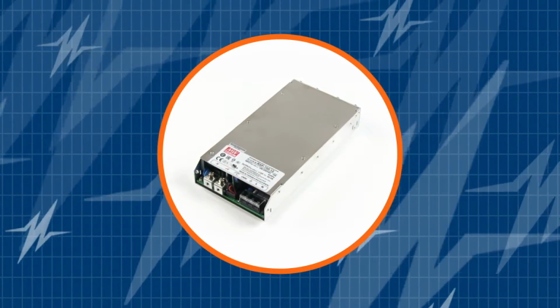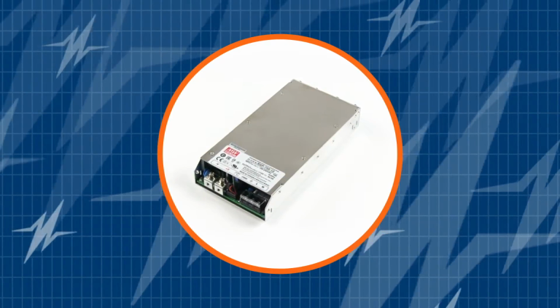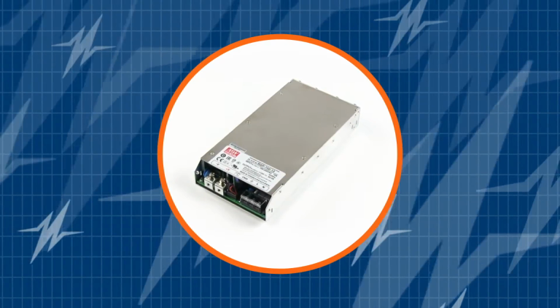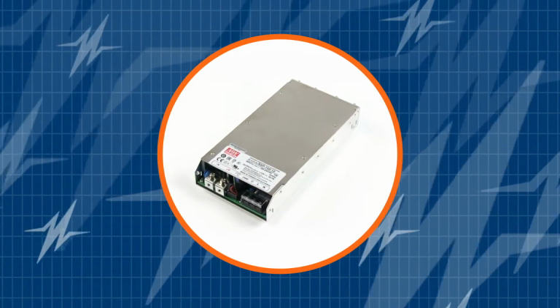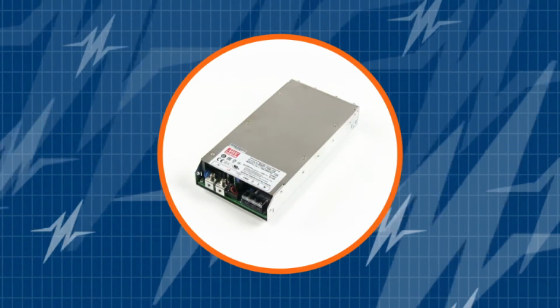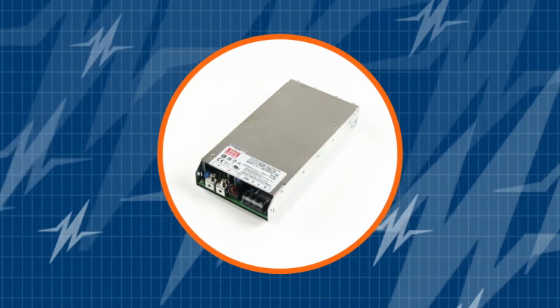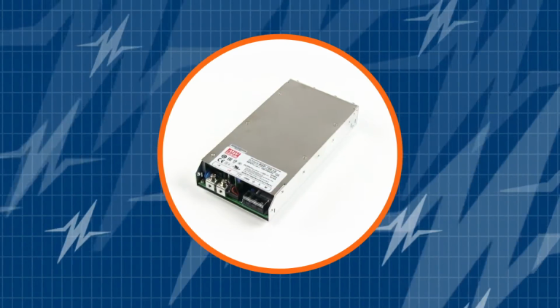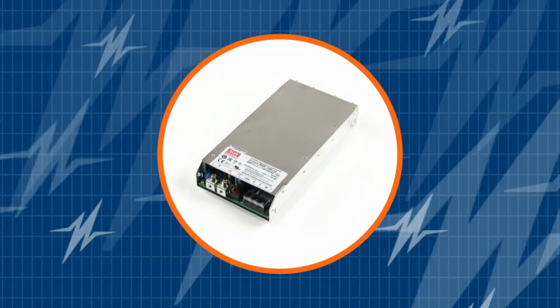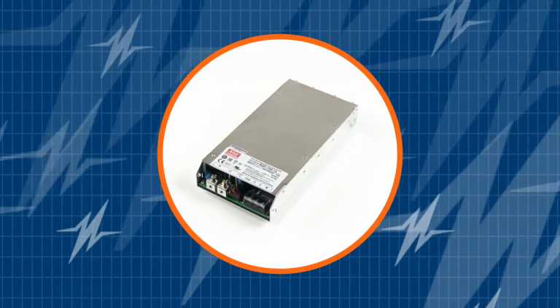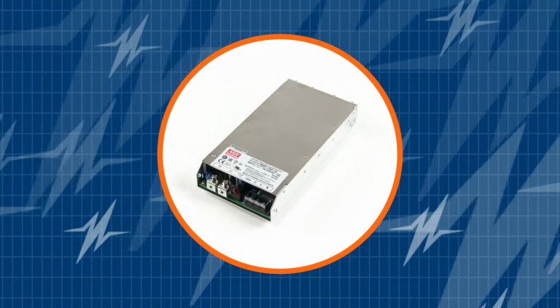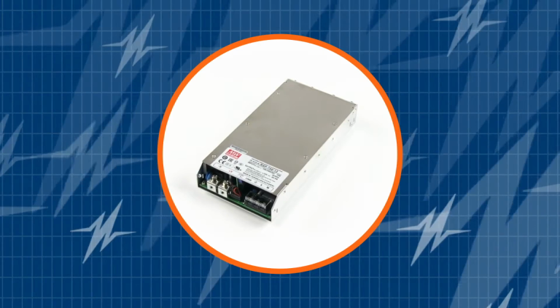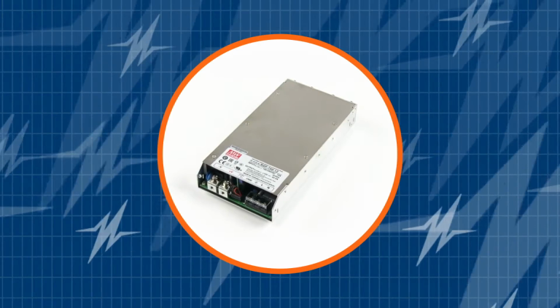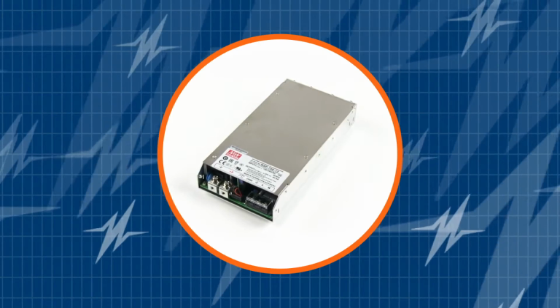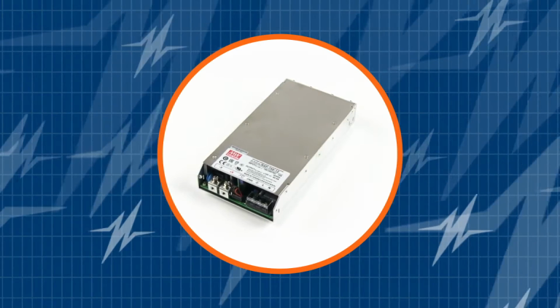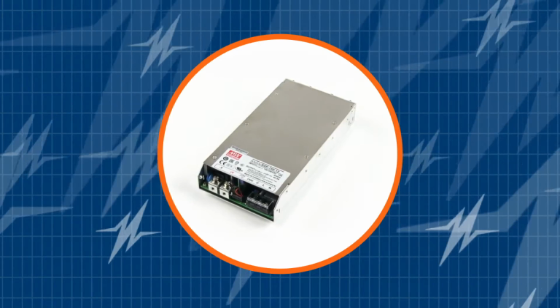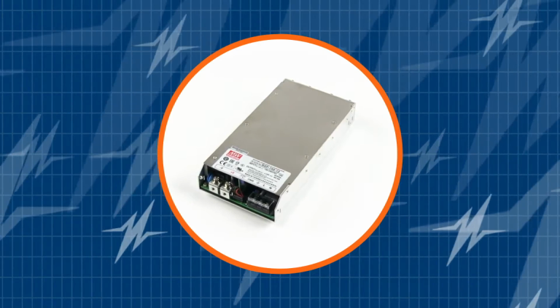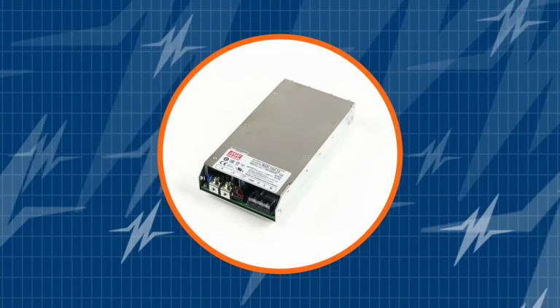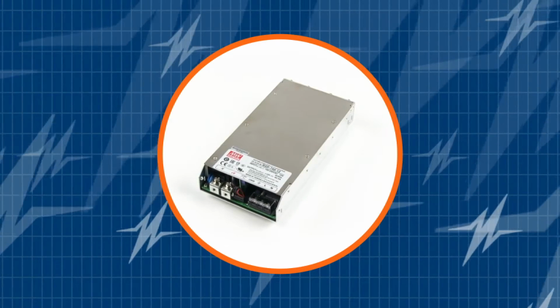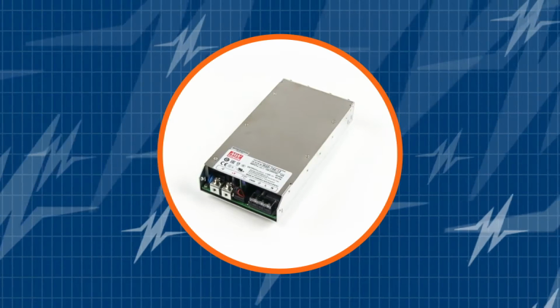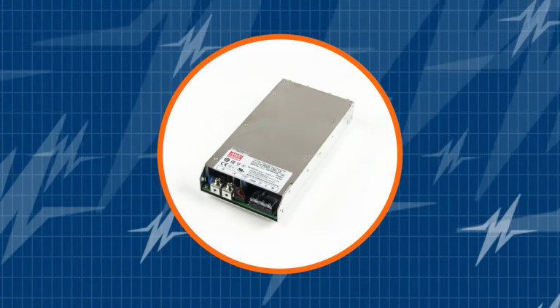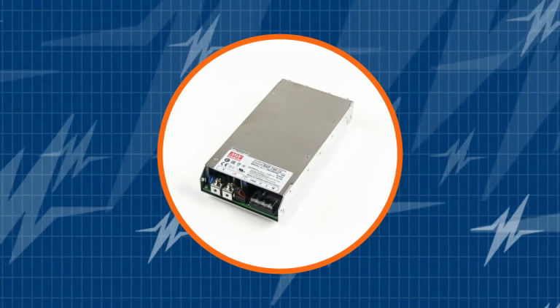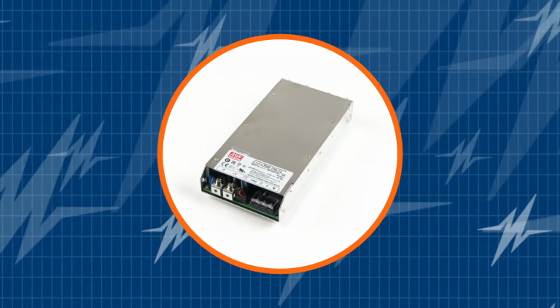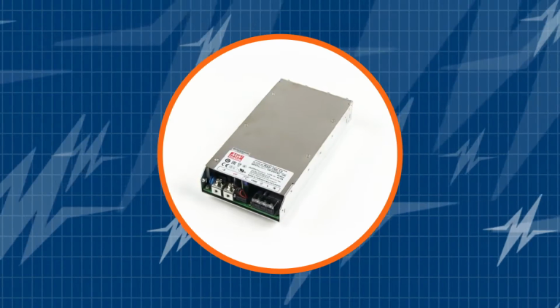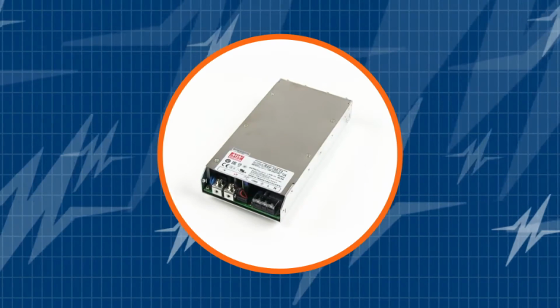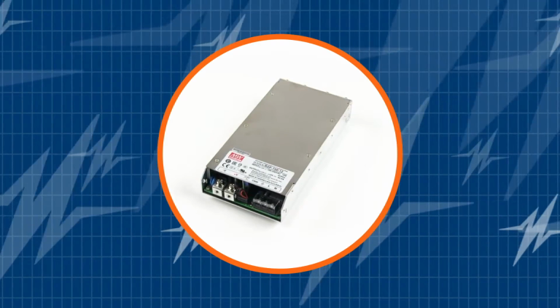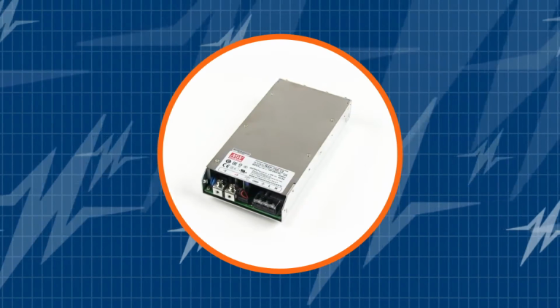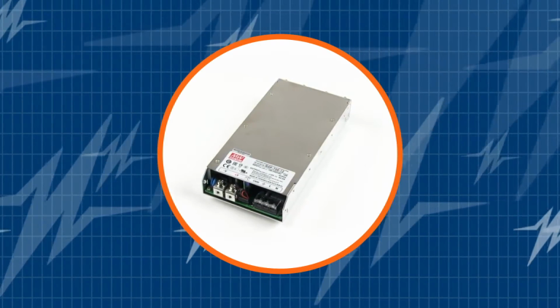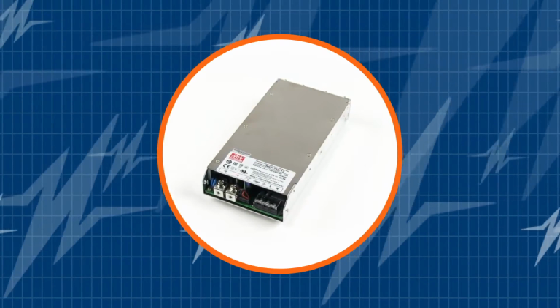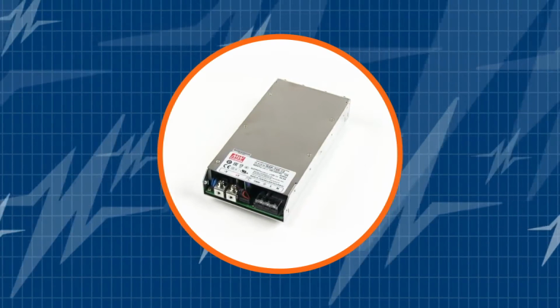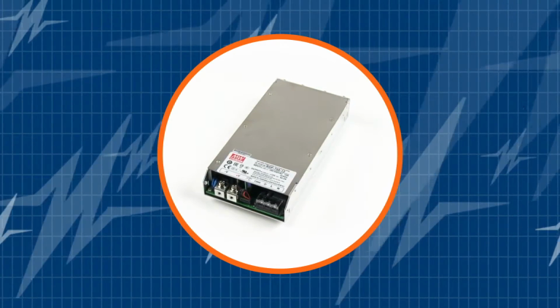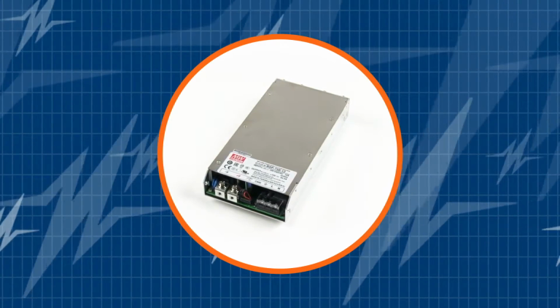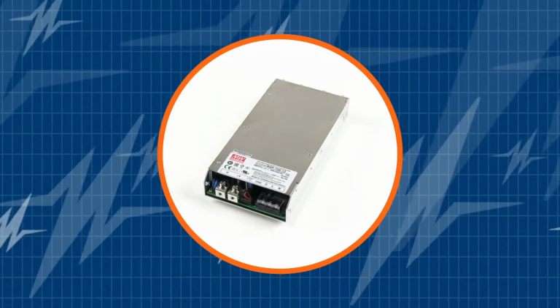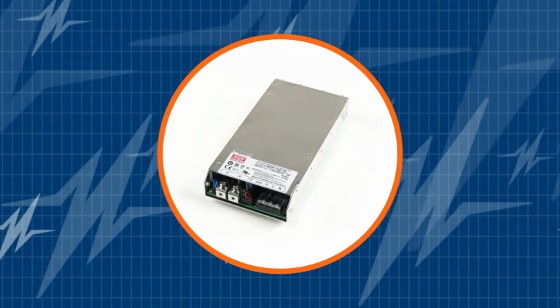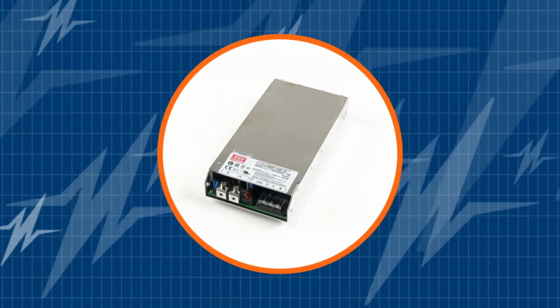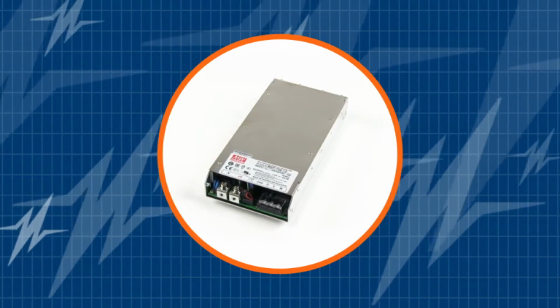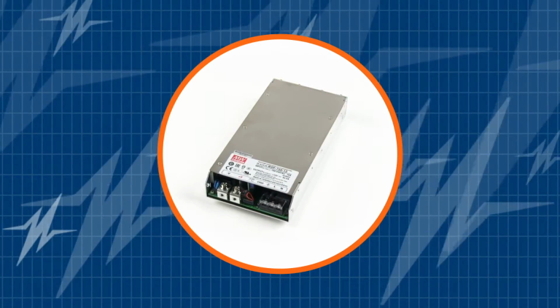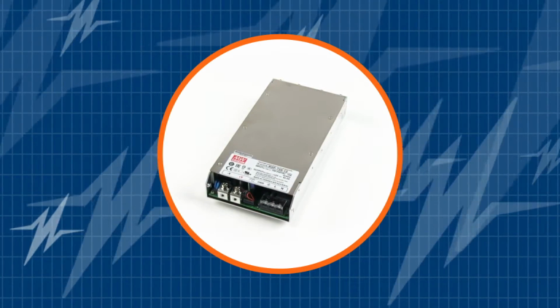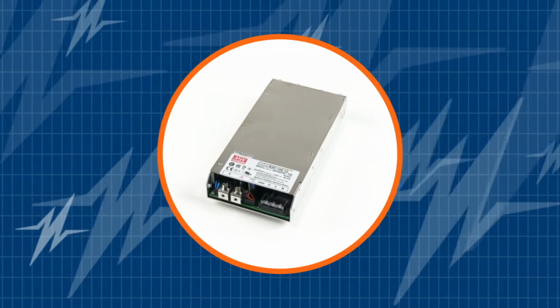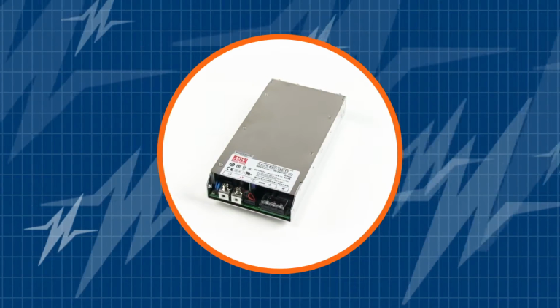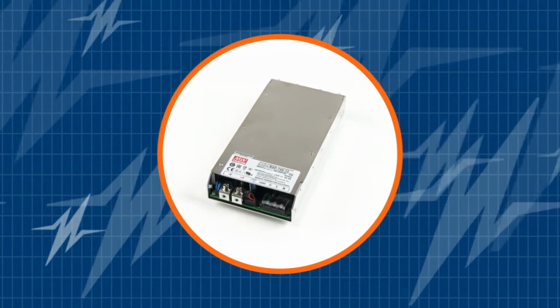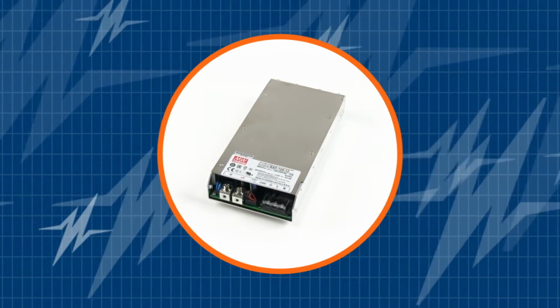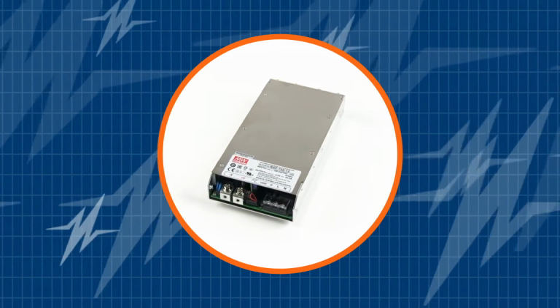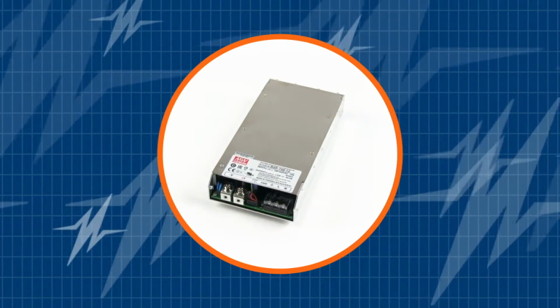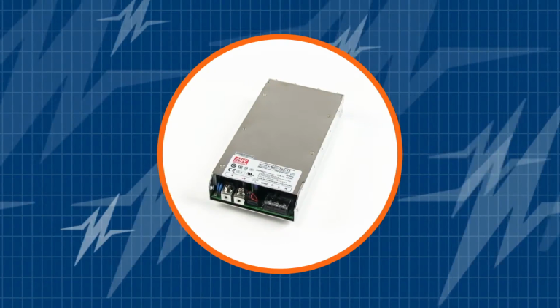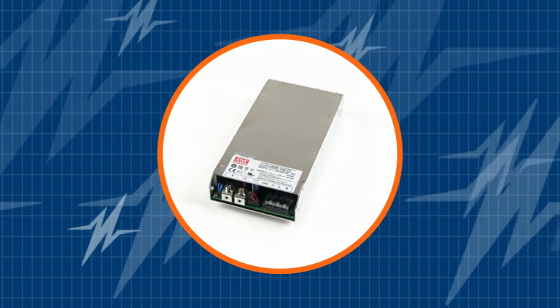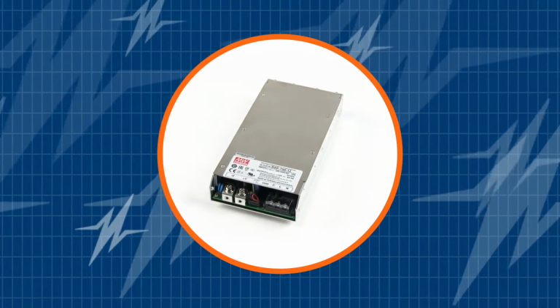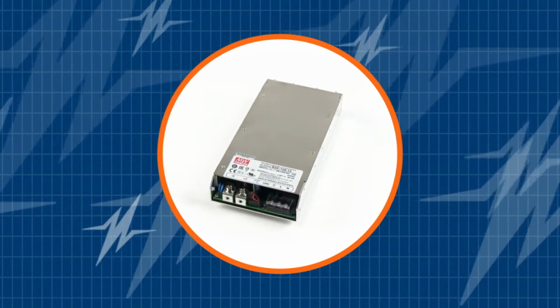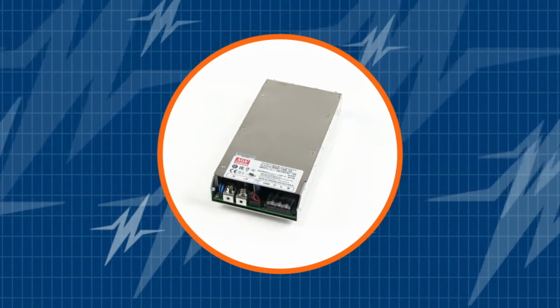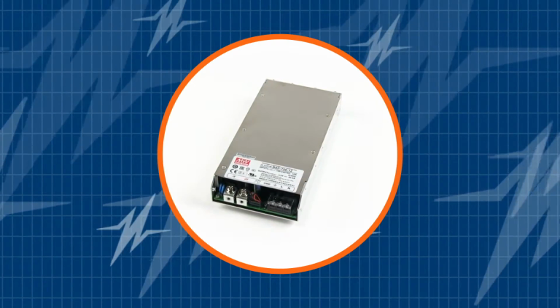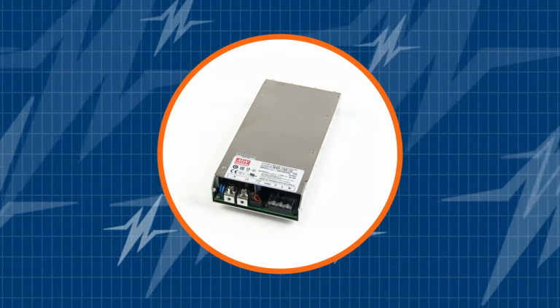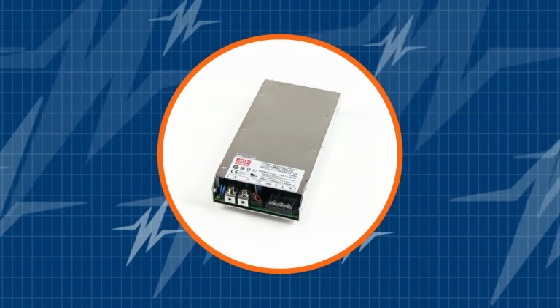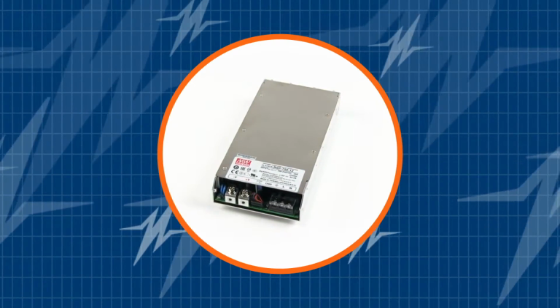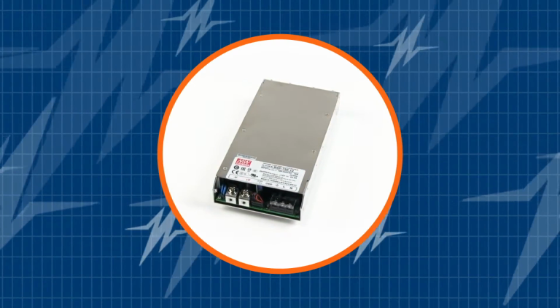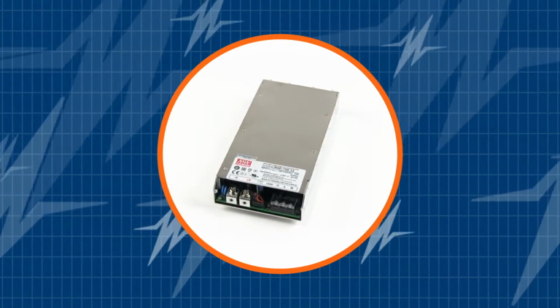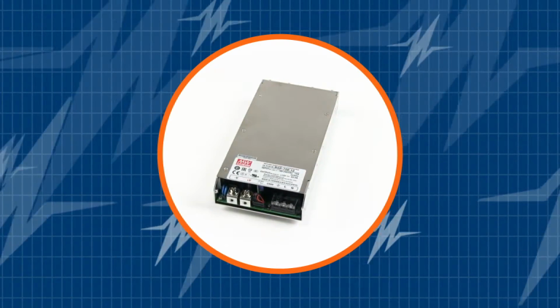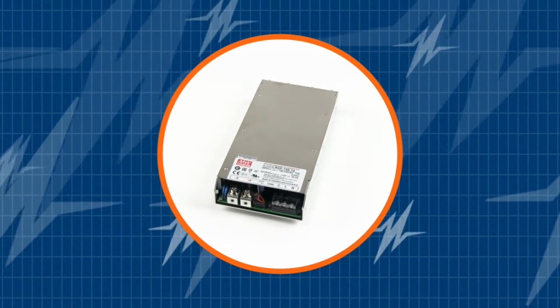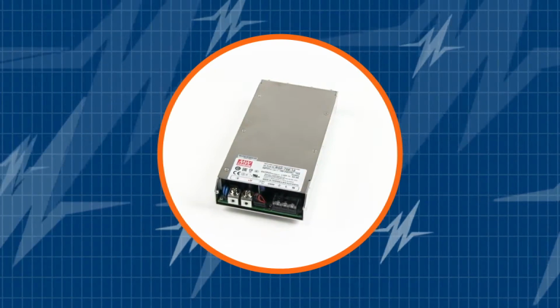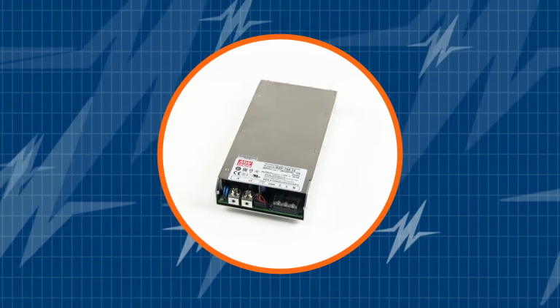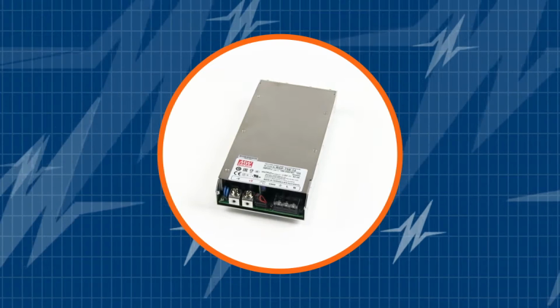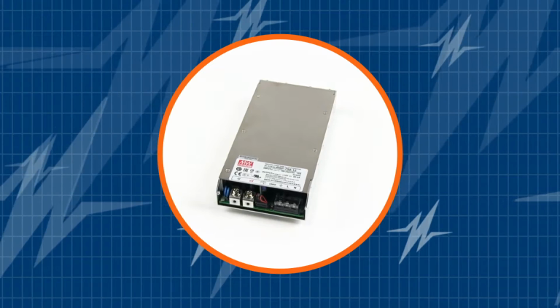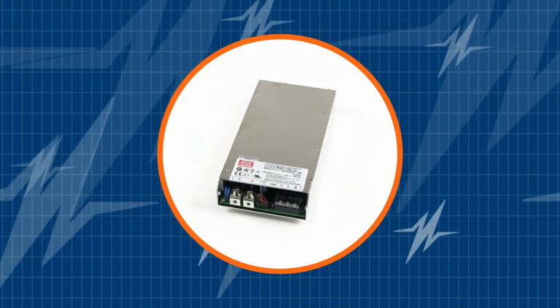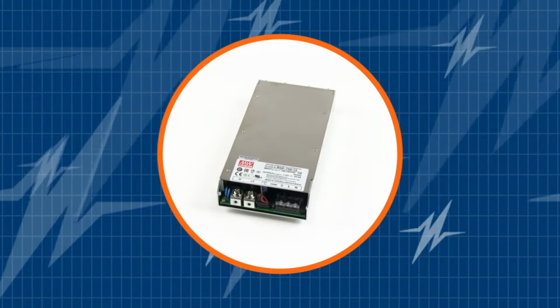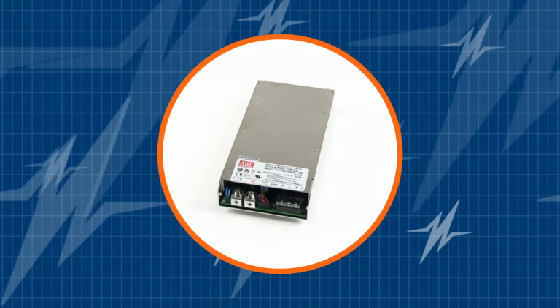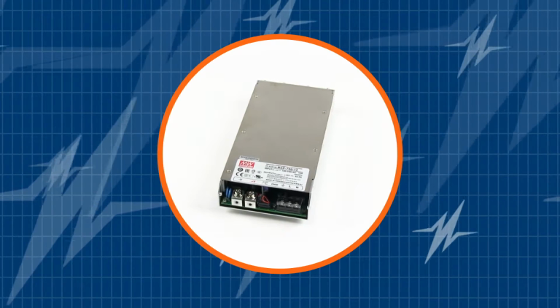Ladies and gentlemen, before we begin, subscribe to our channel. You don't want to miss the new power supply releases from TRC.